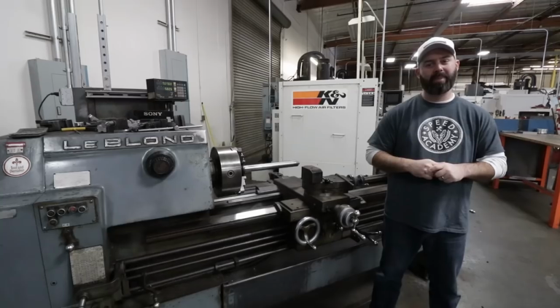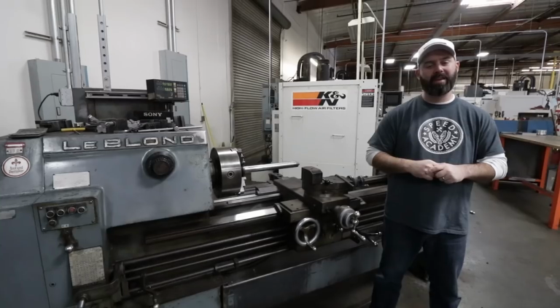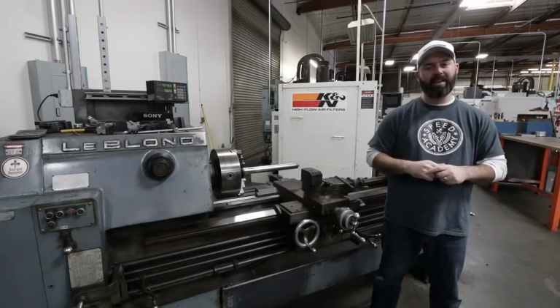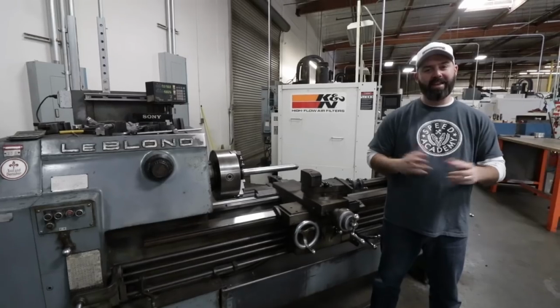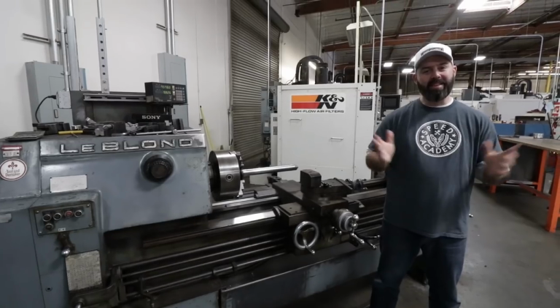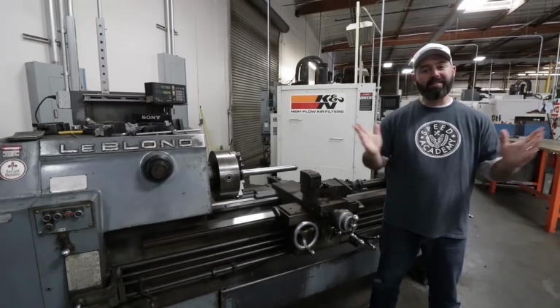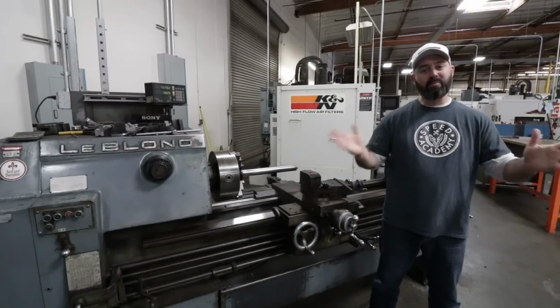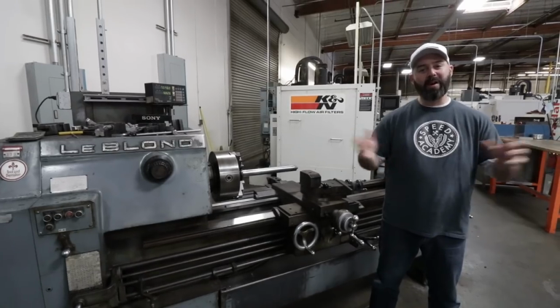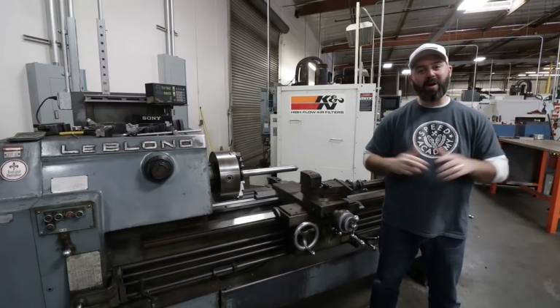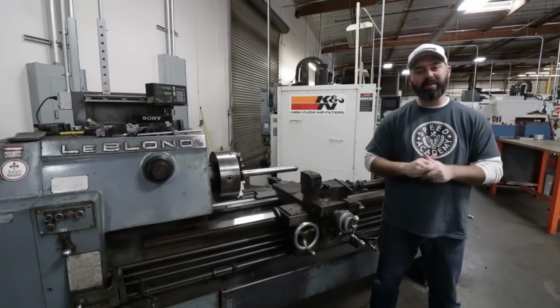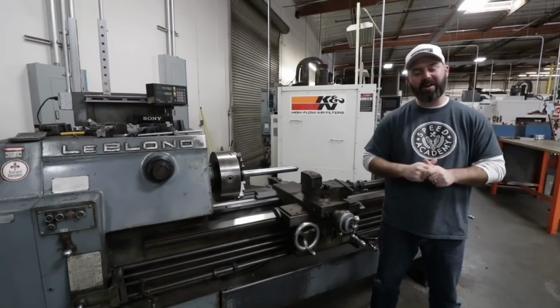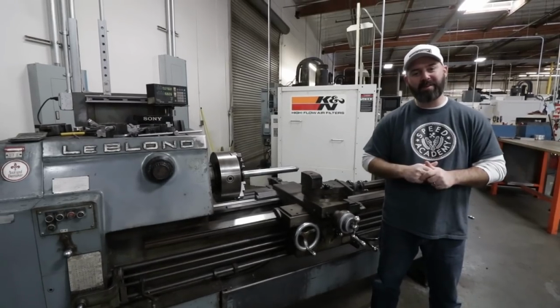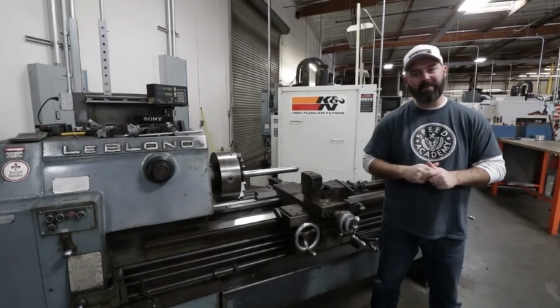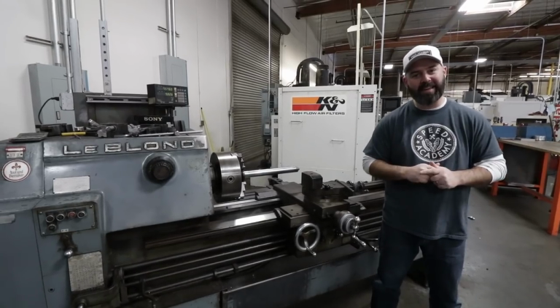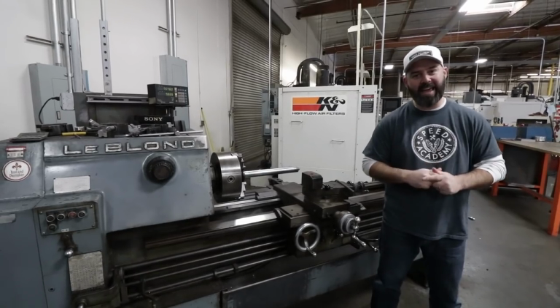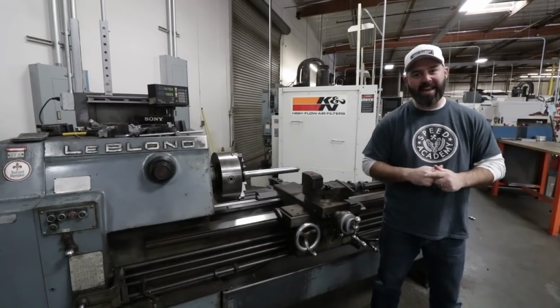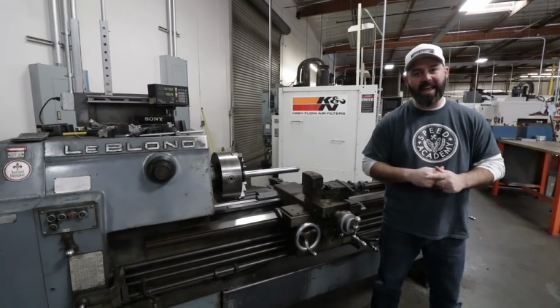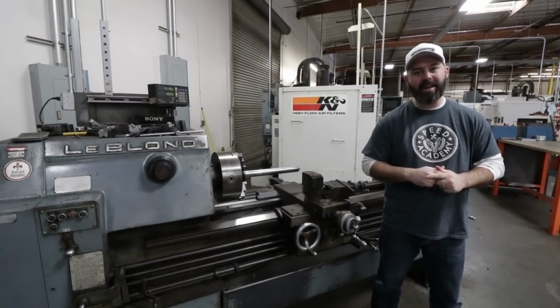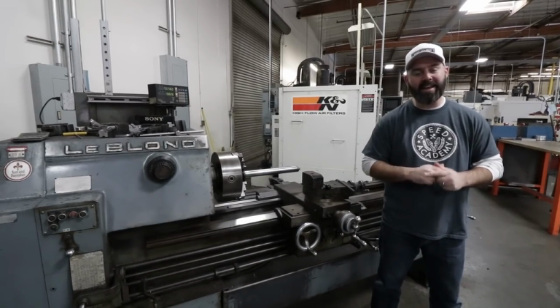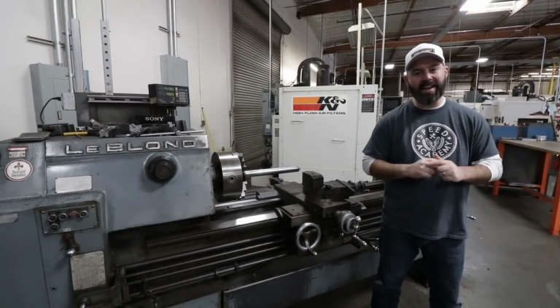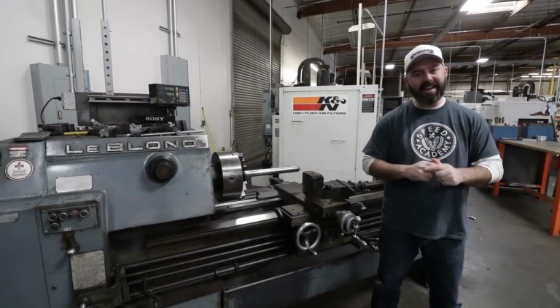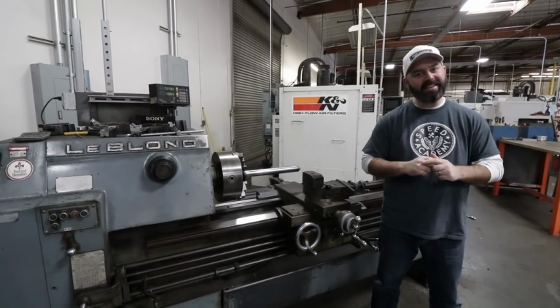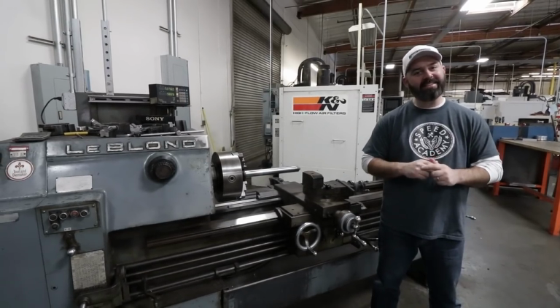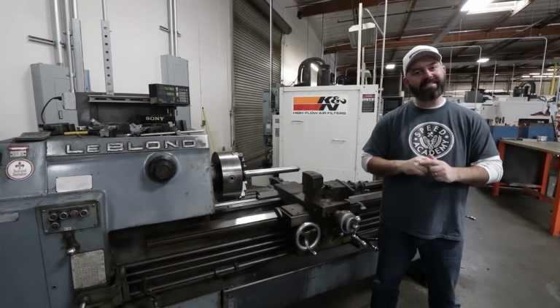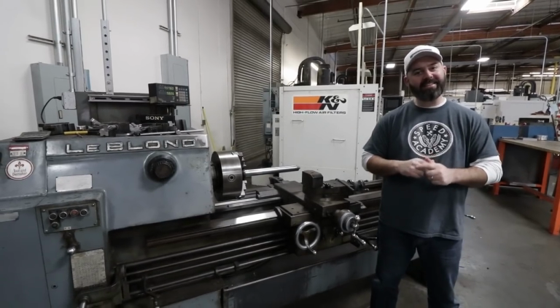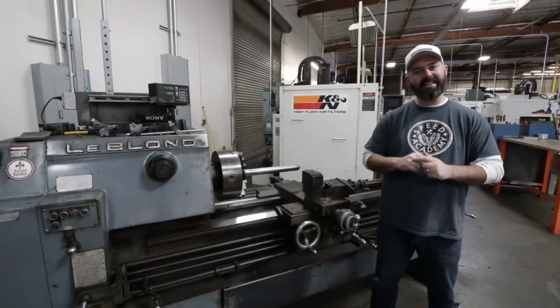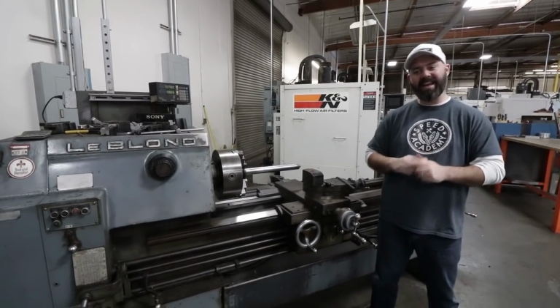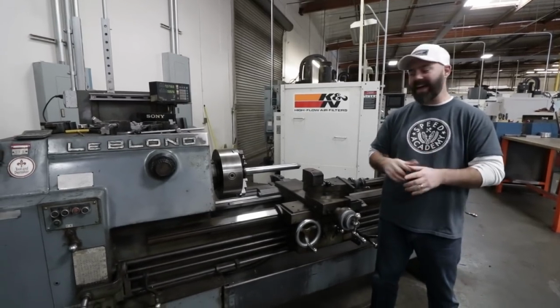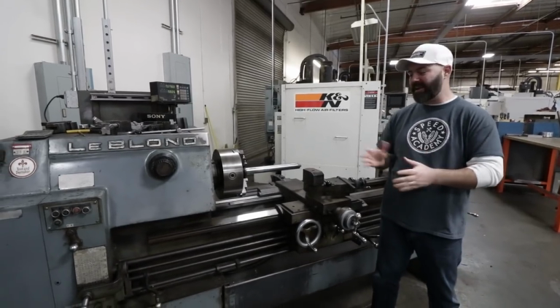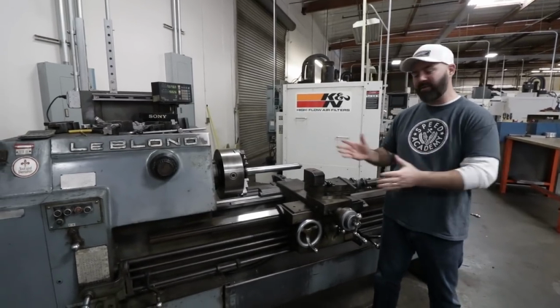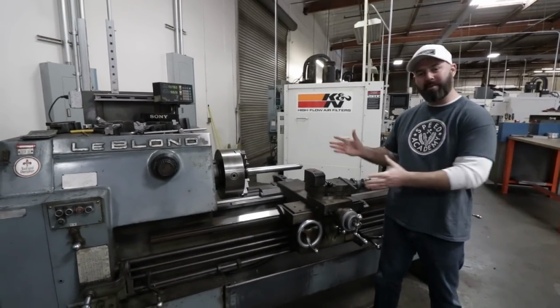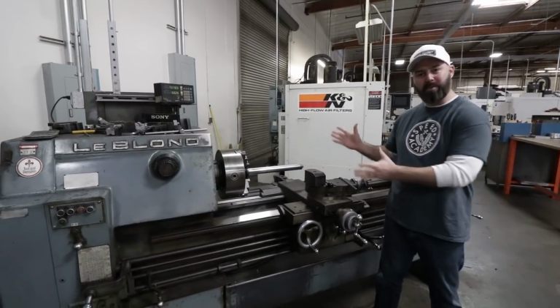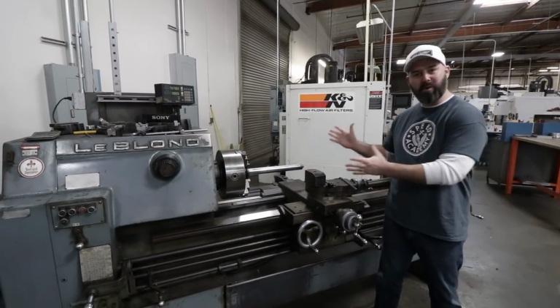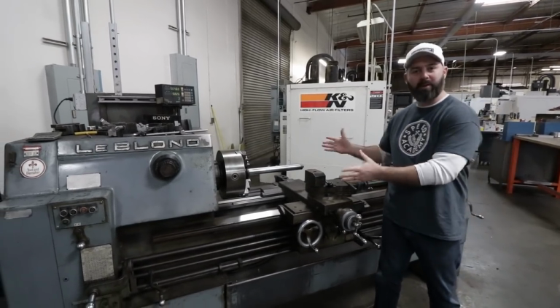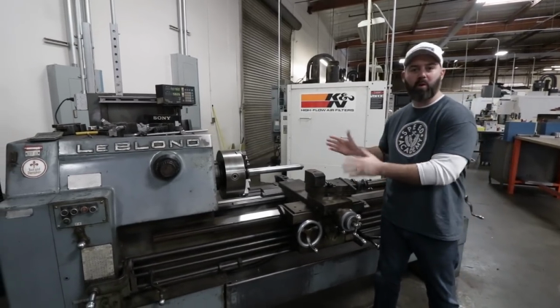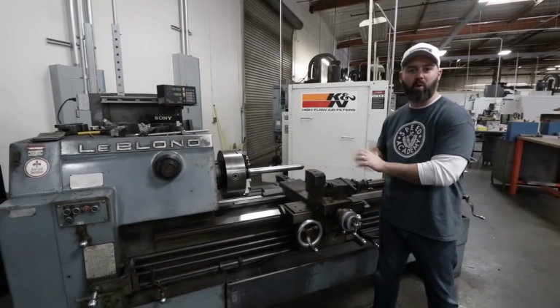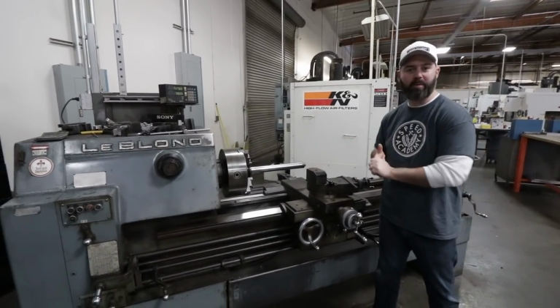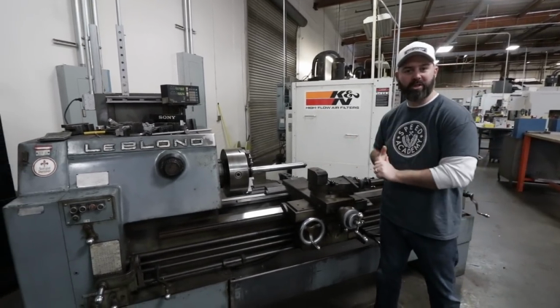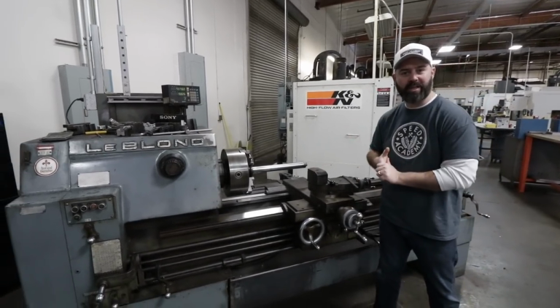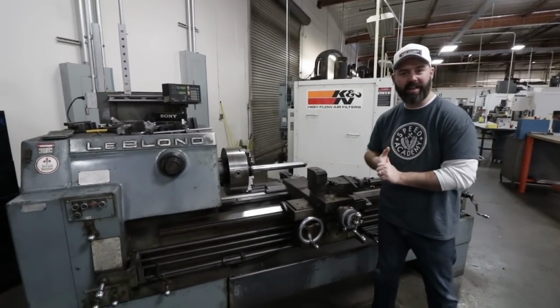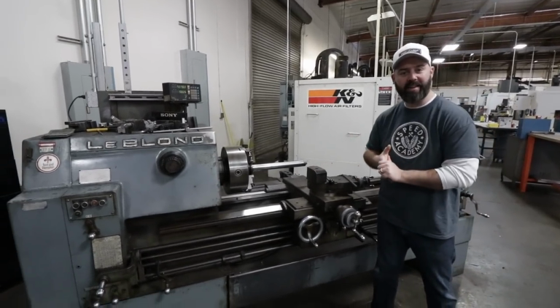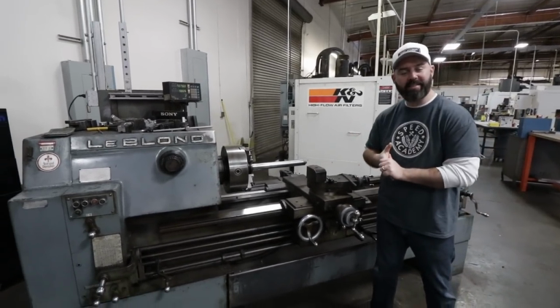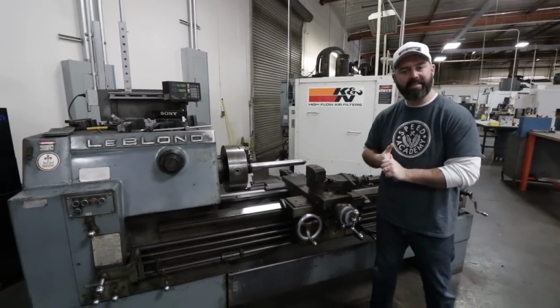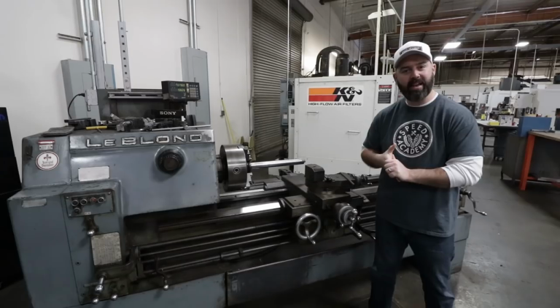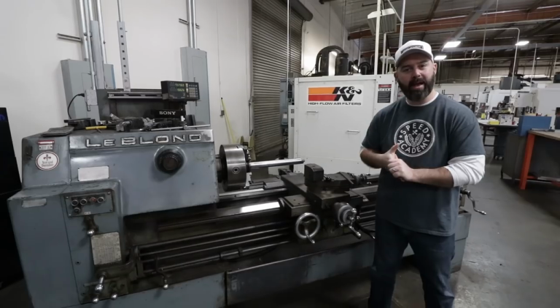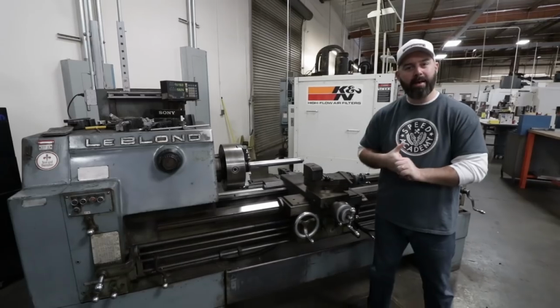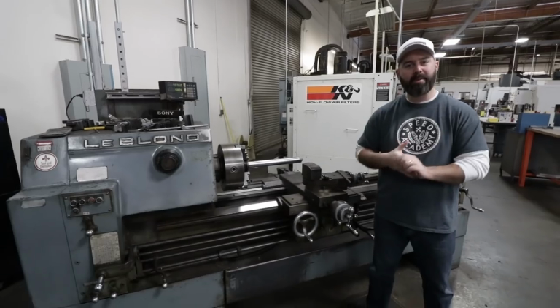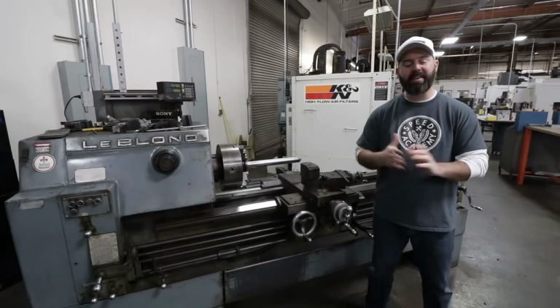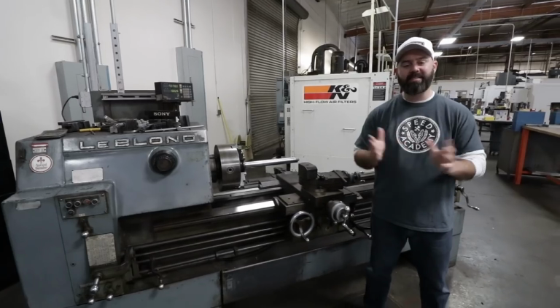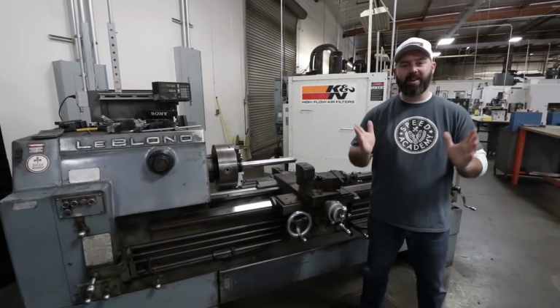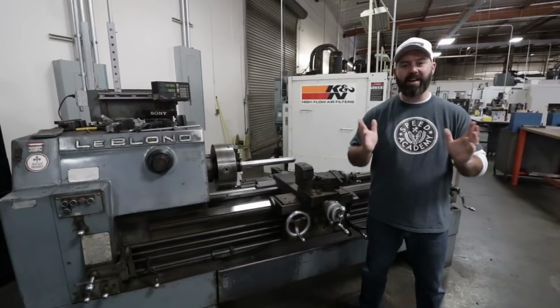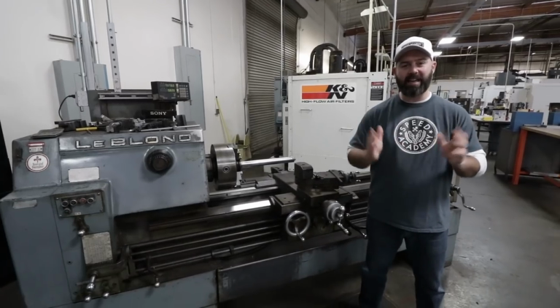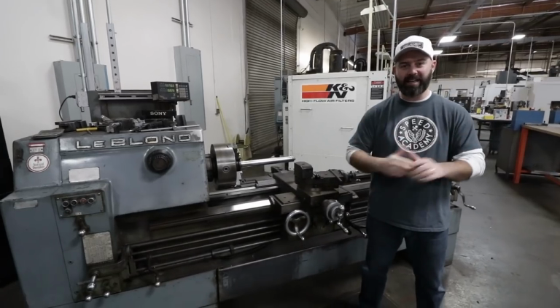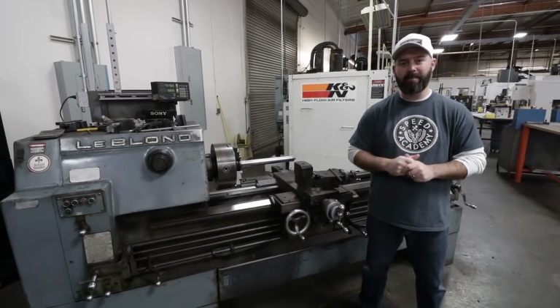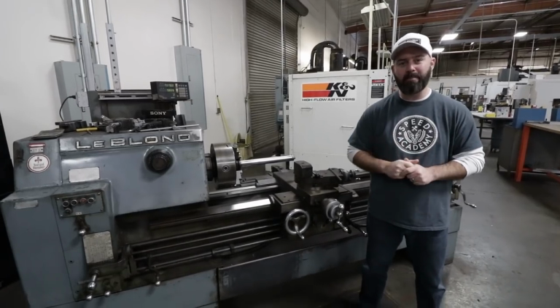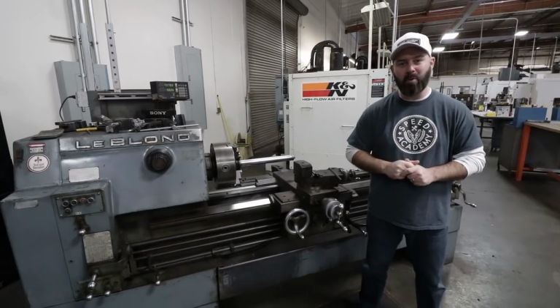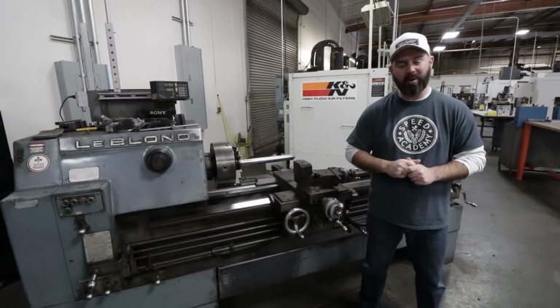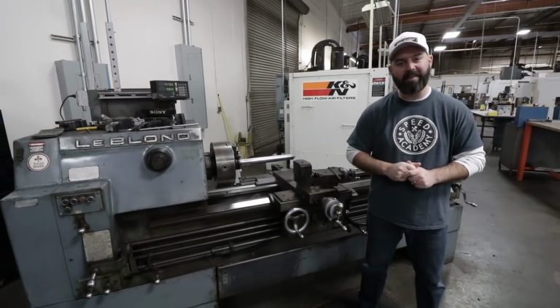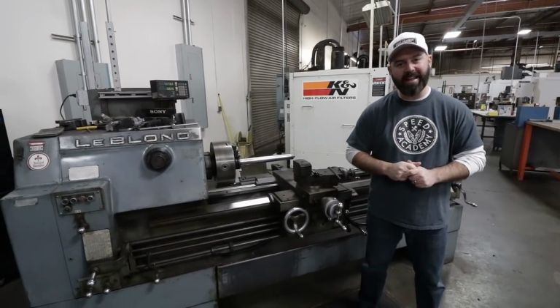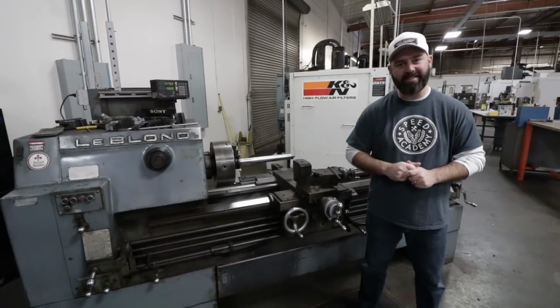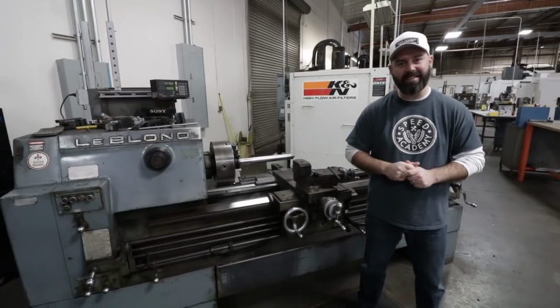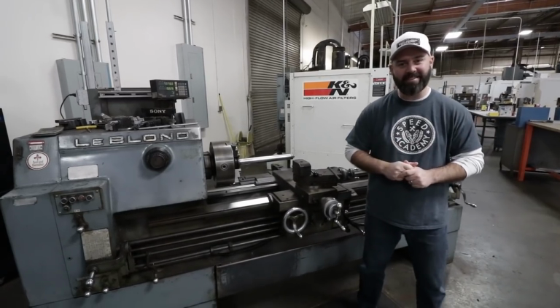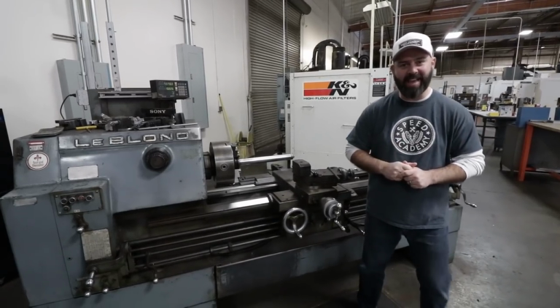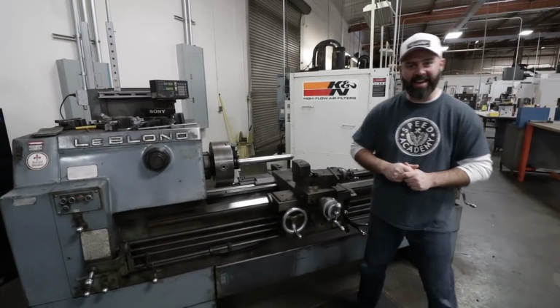This is where it all started for K&N in 1969 with a beautiful old machine like this, but things have gotten a little bit more advanced since then.